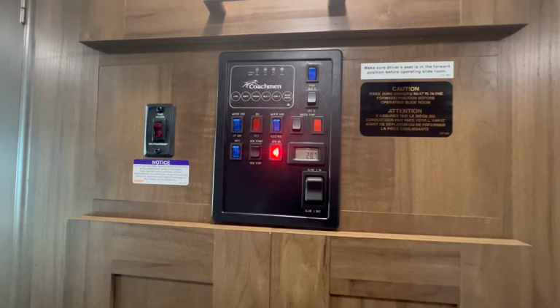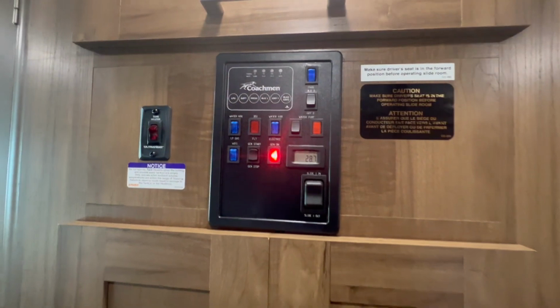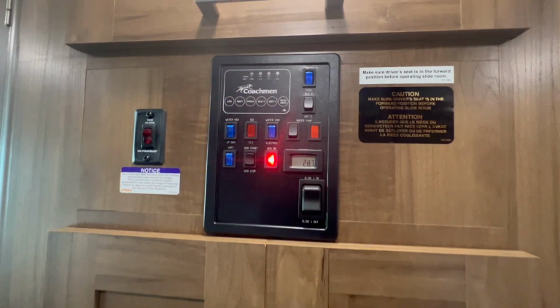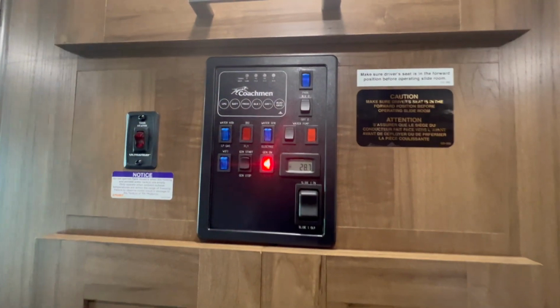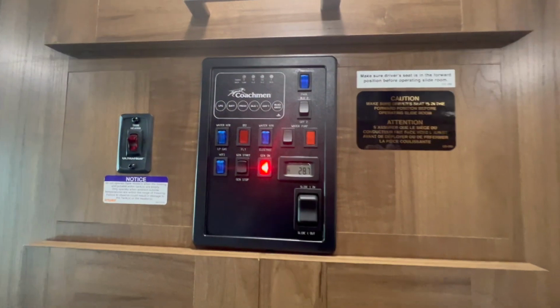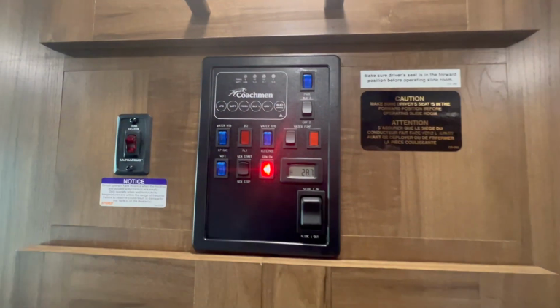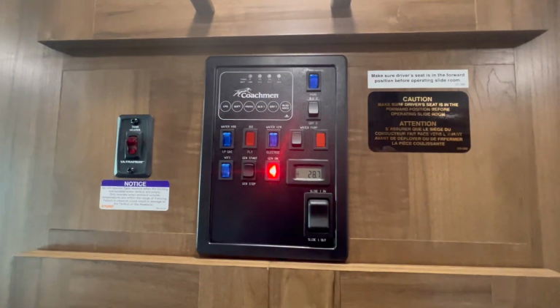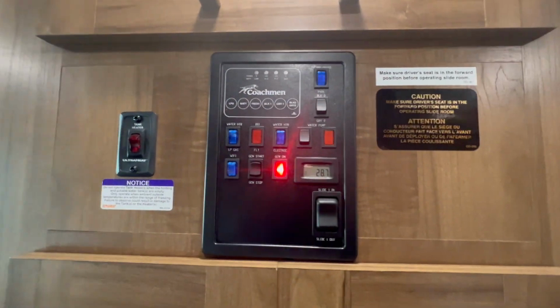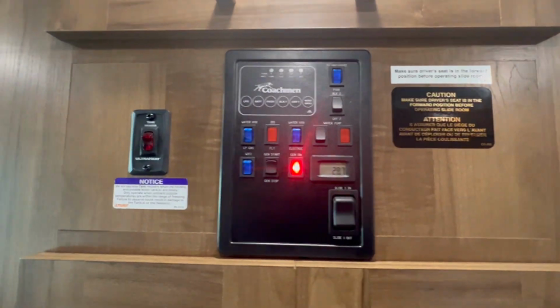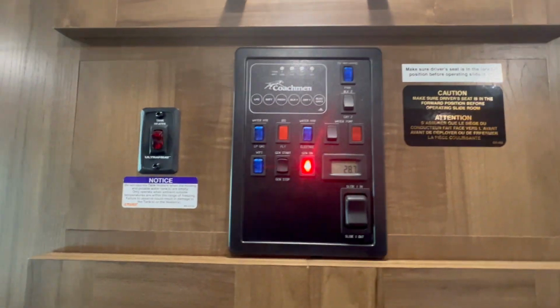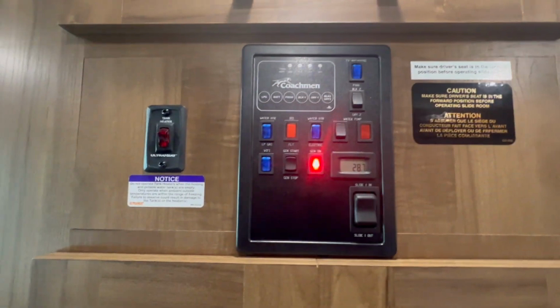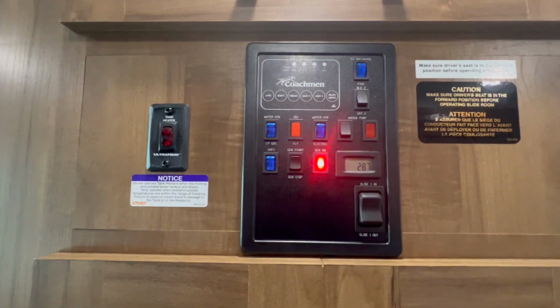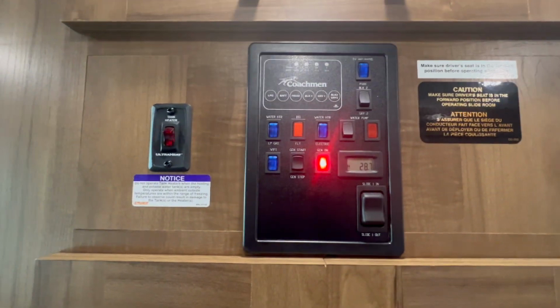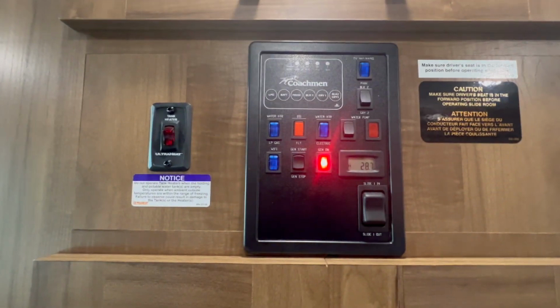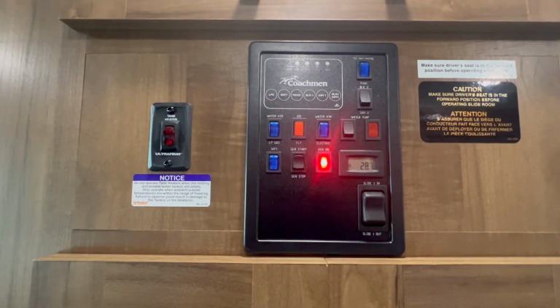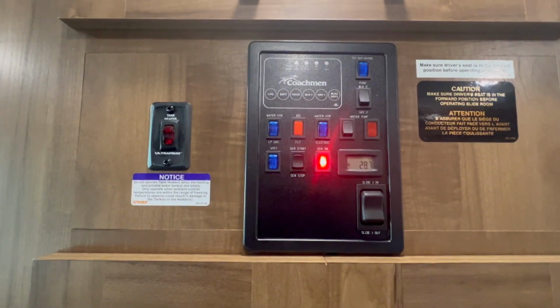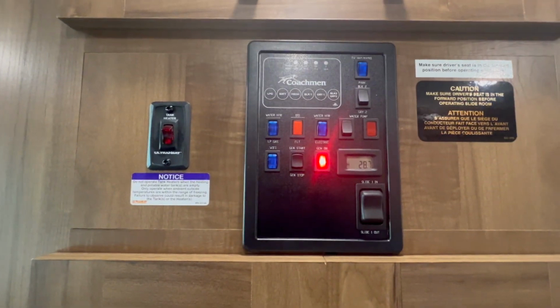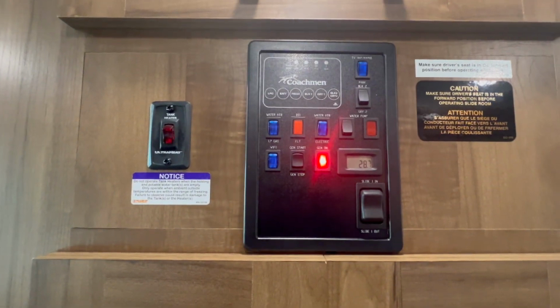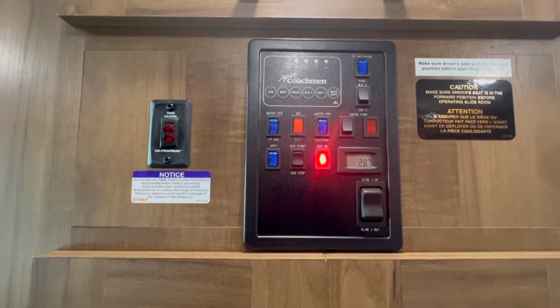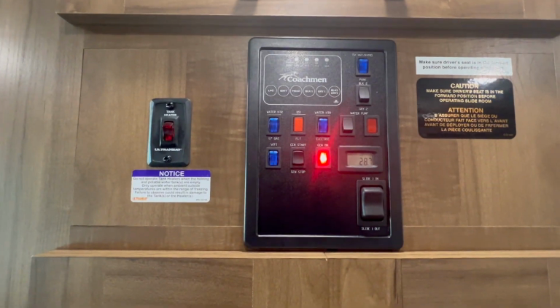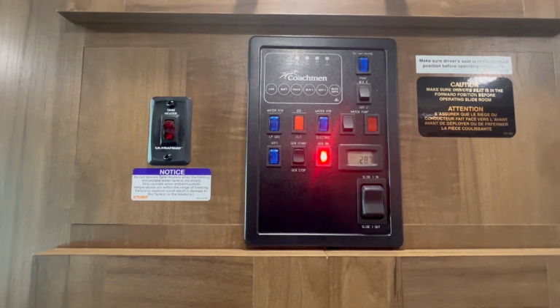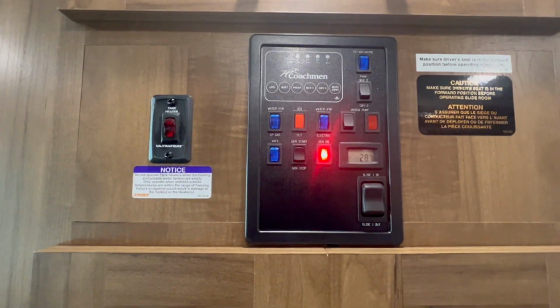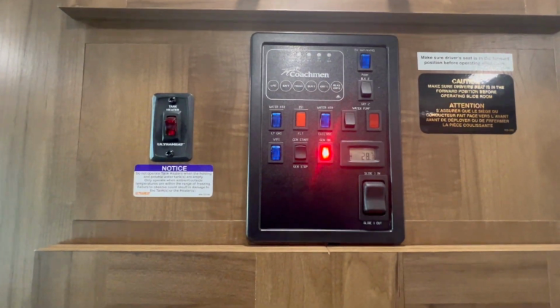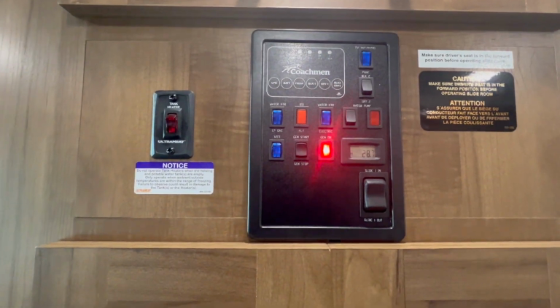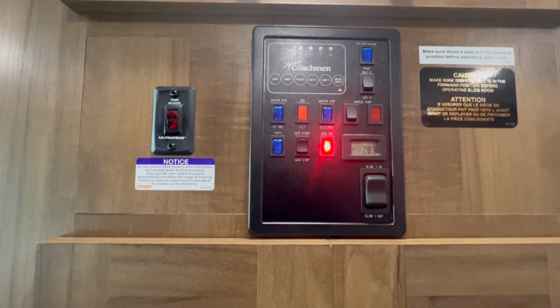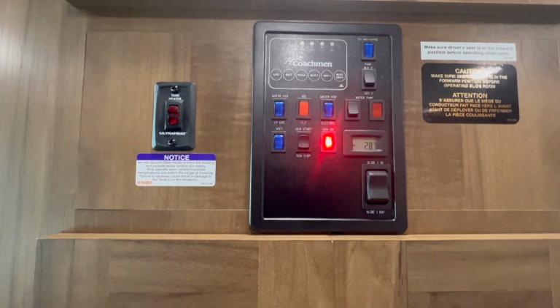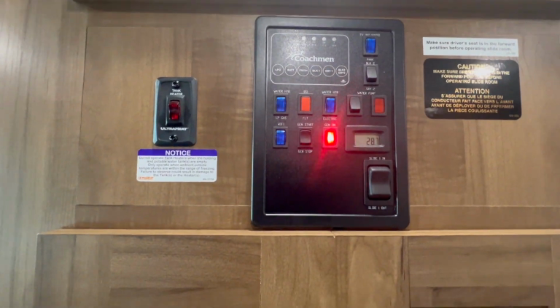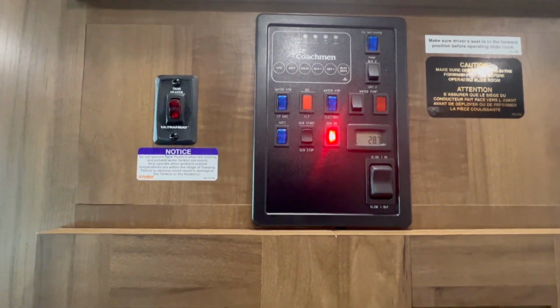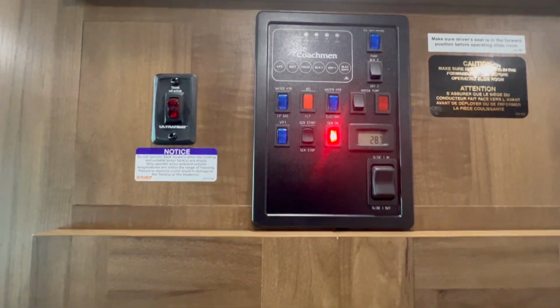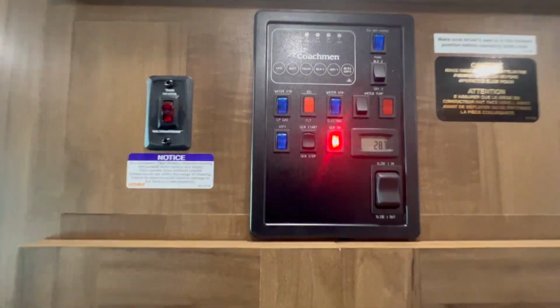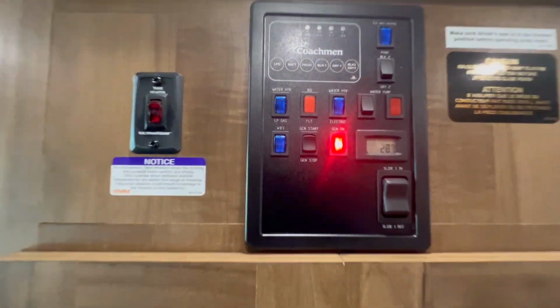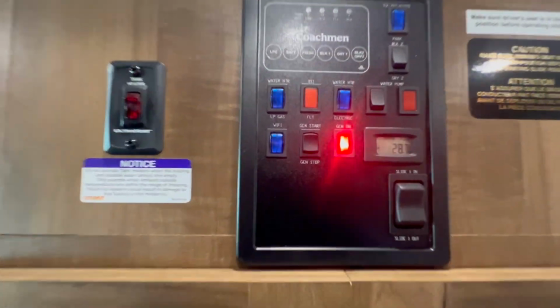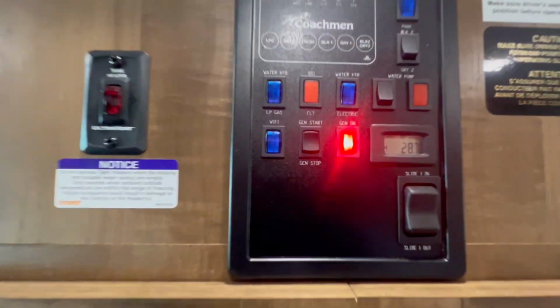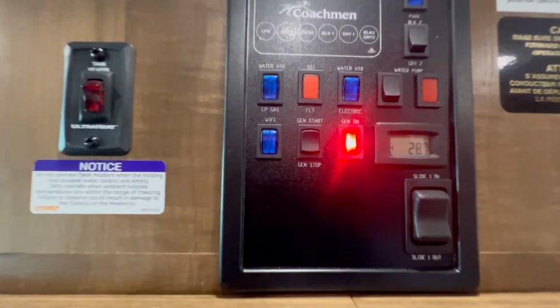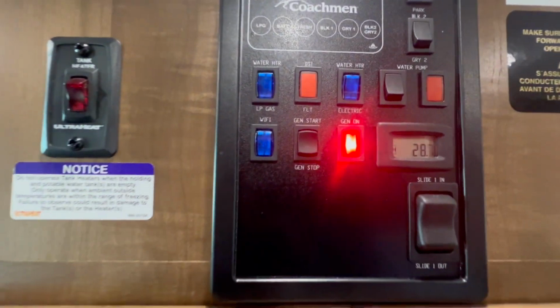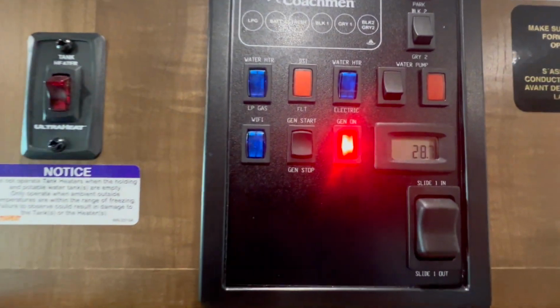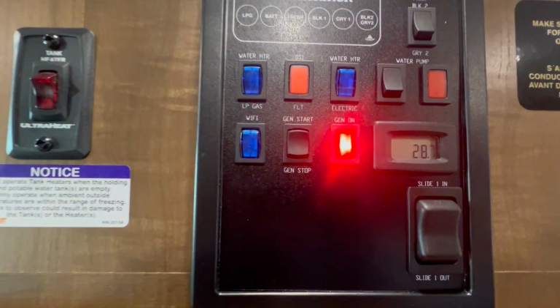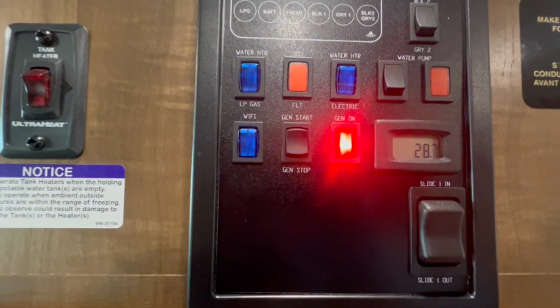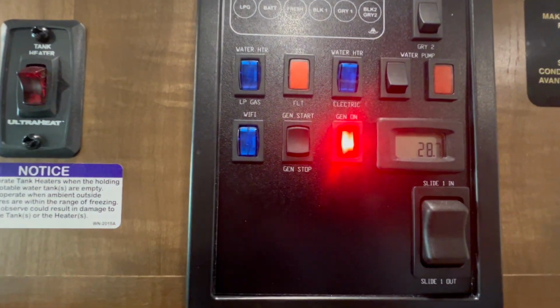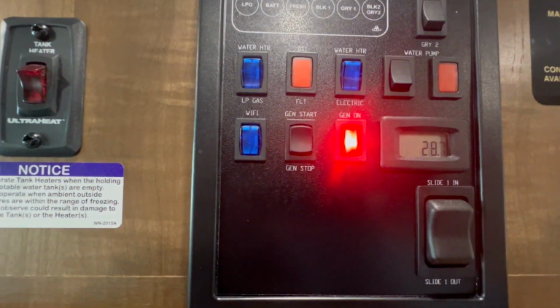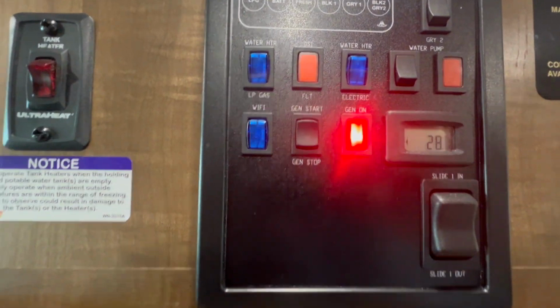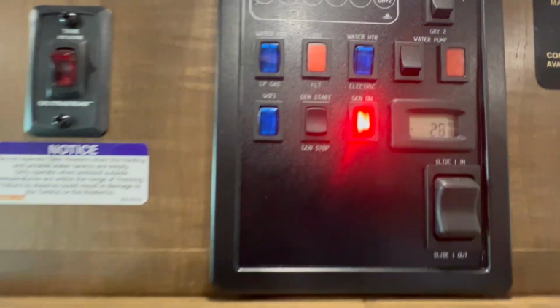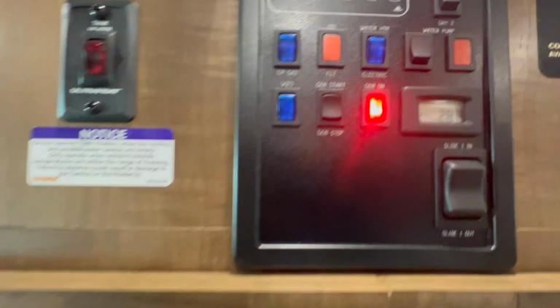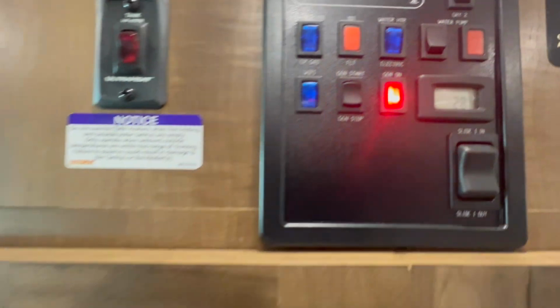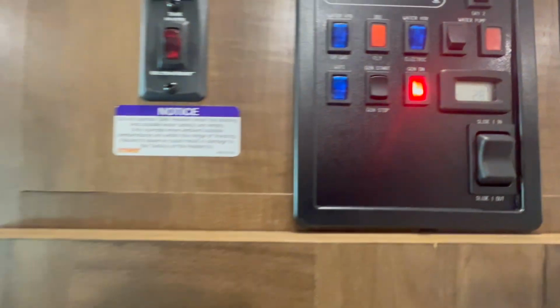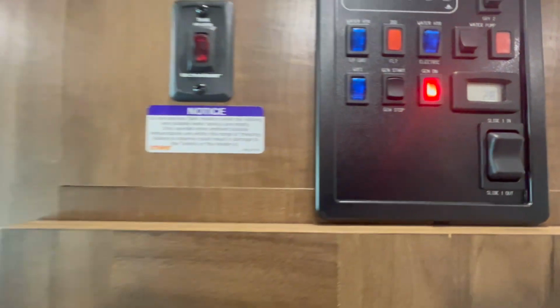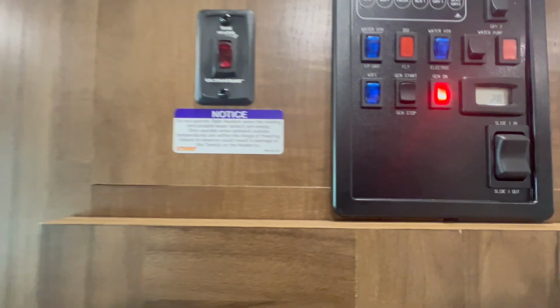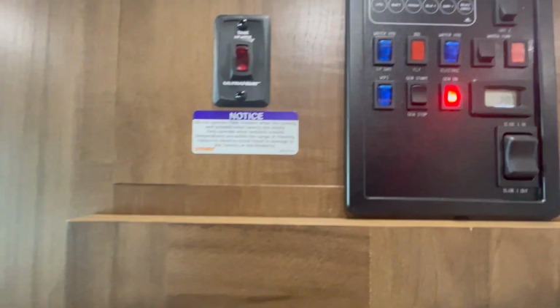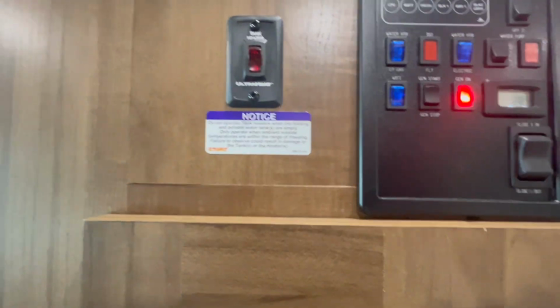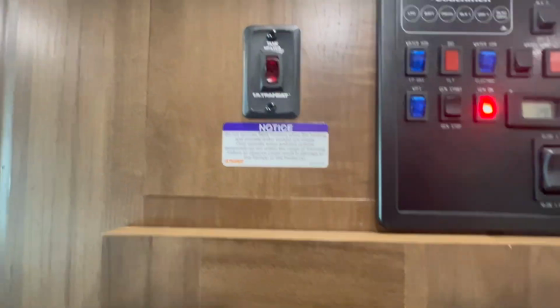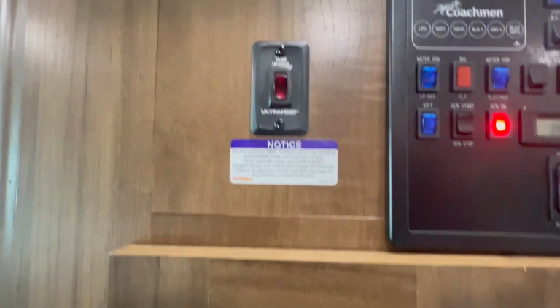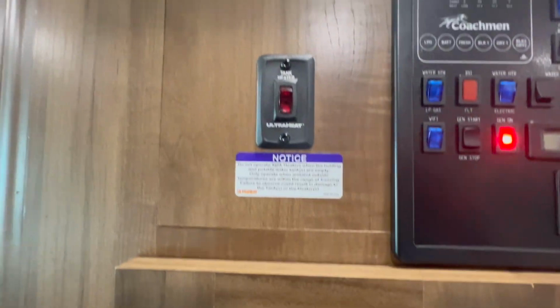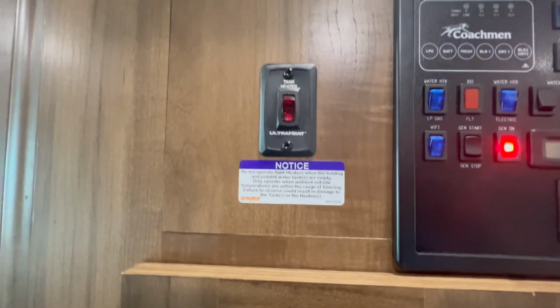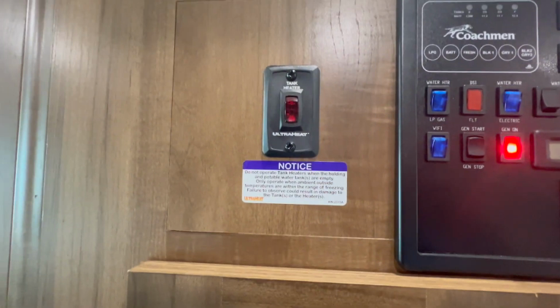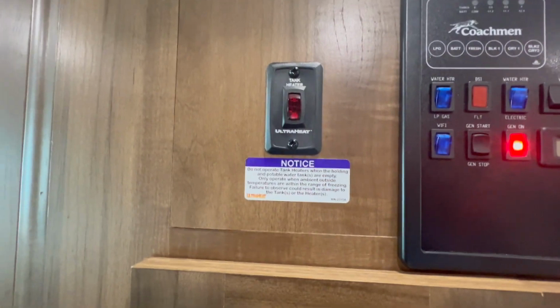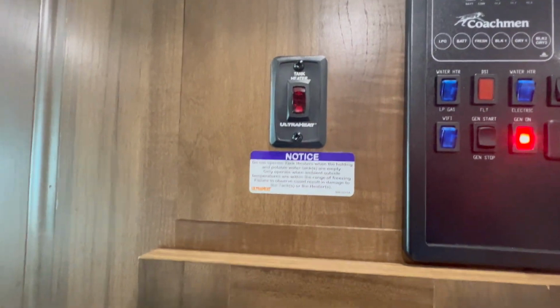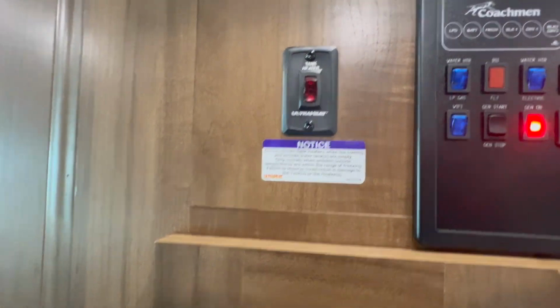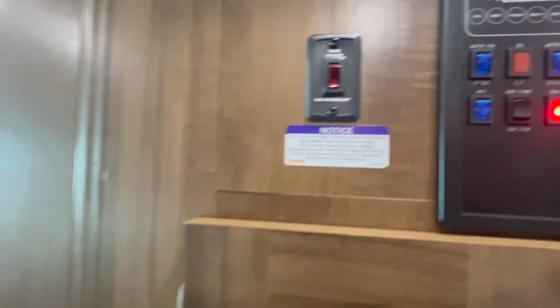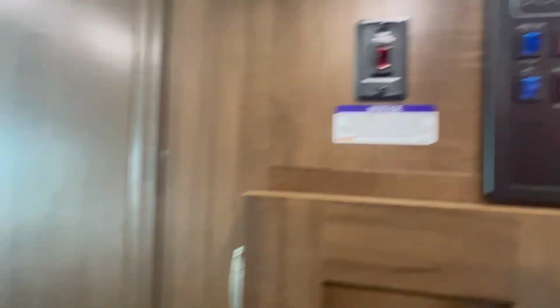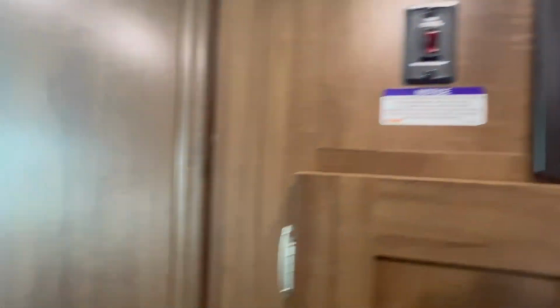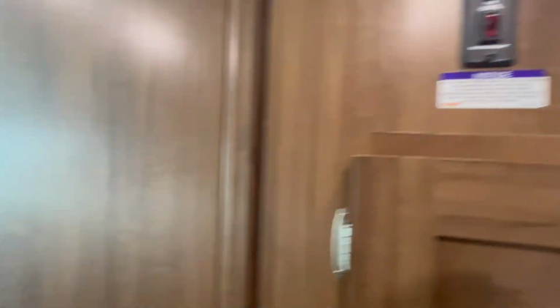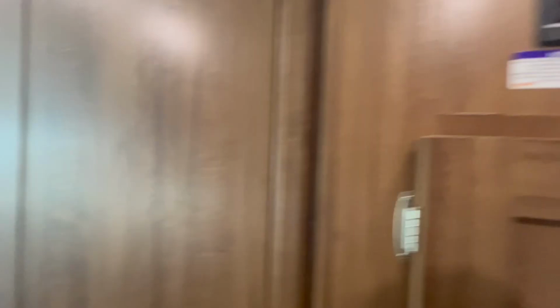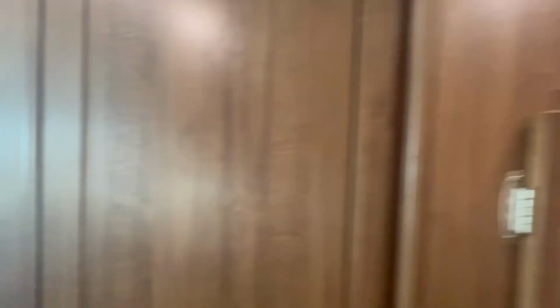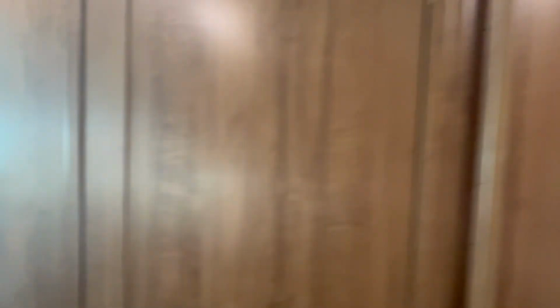At control central, it does have the arctic pack, 28 hours on the generator, and tank heaters.